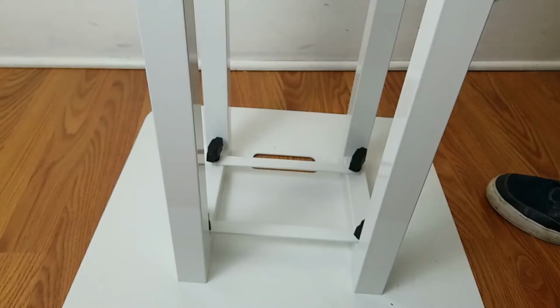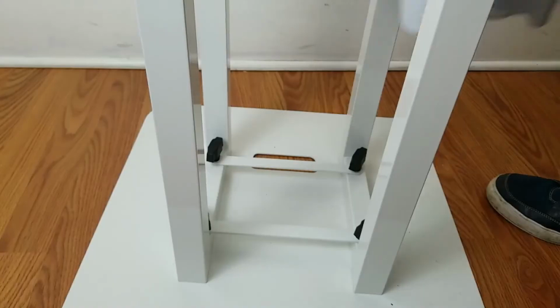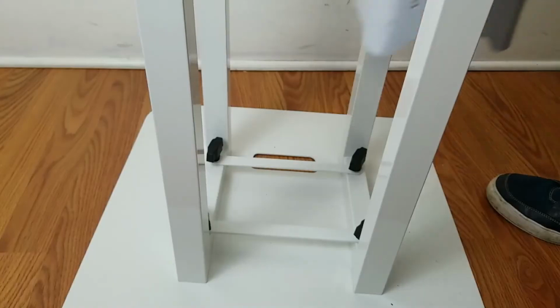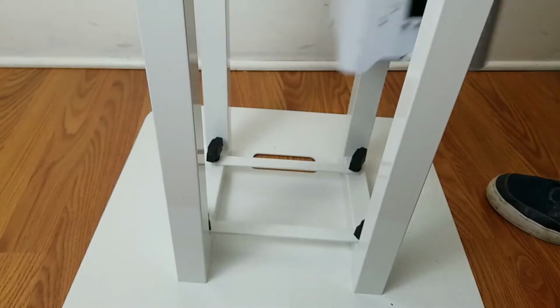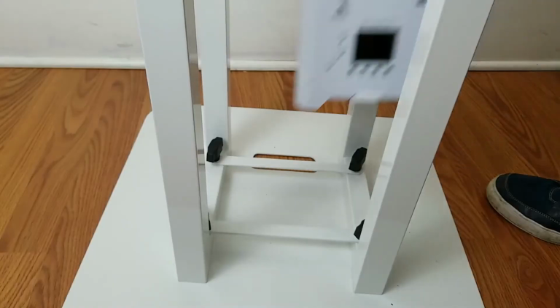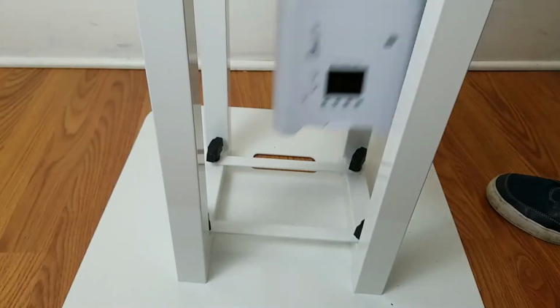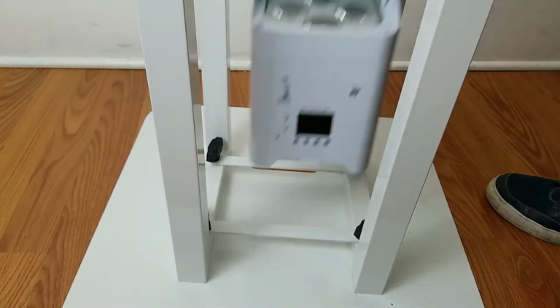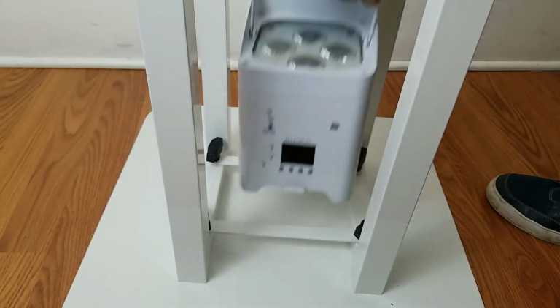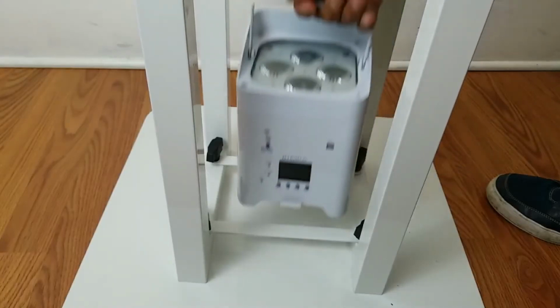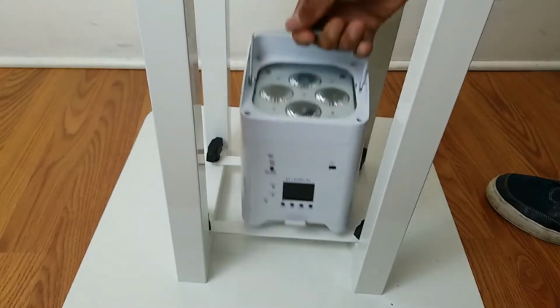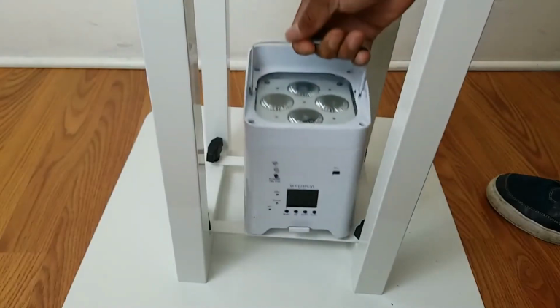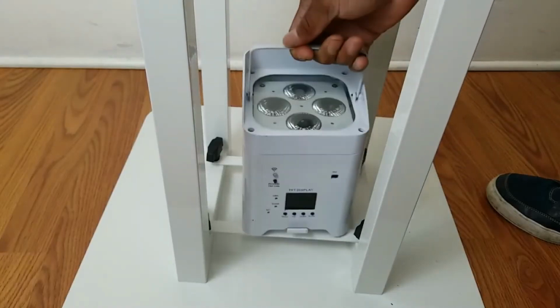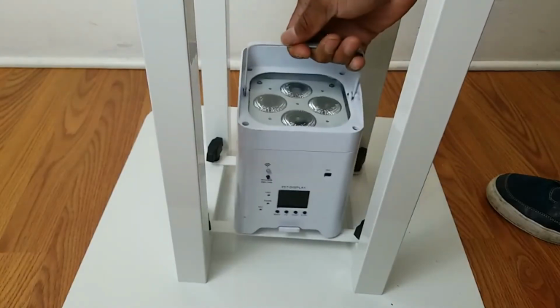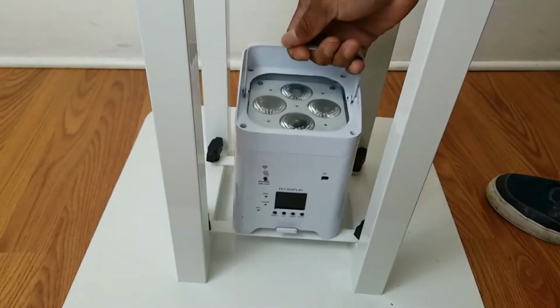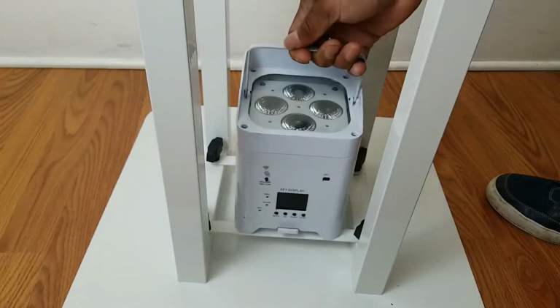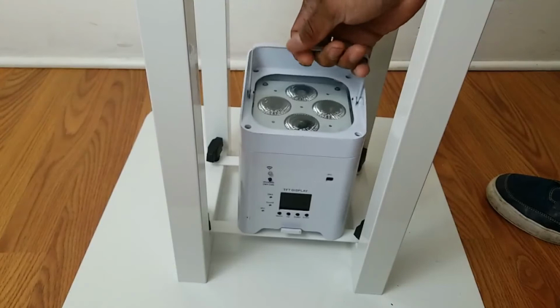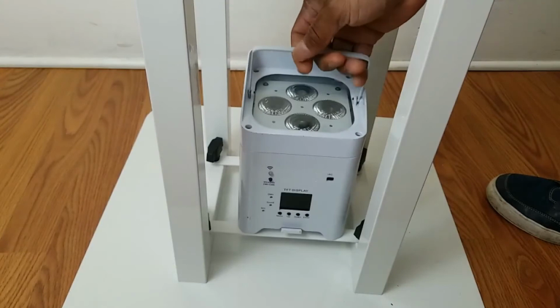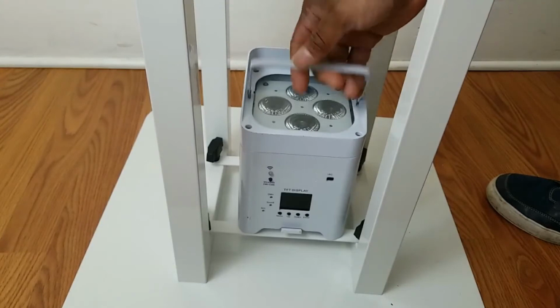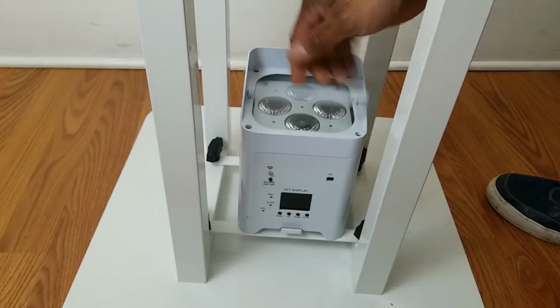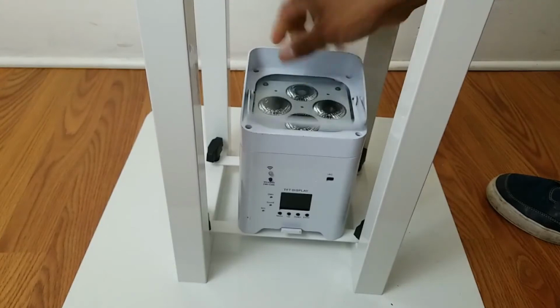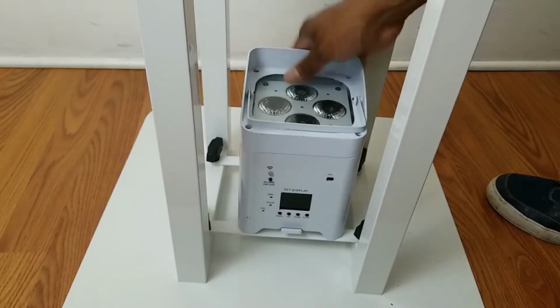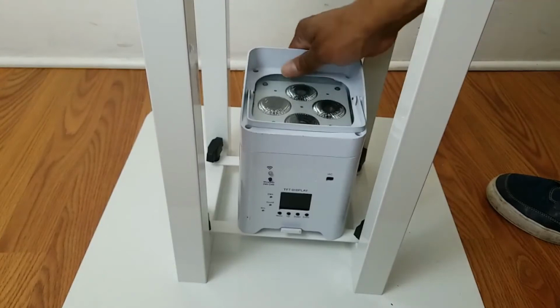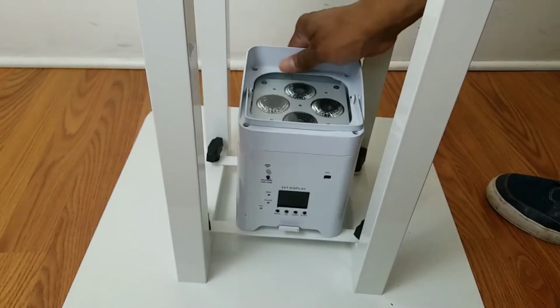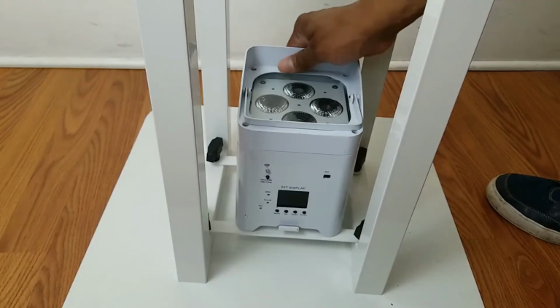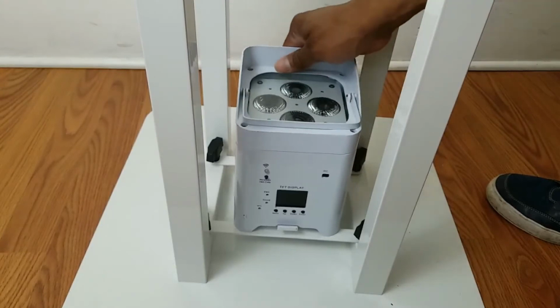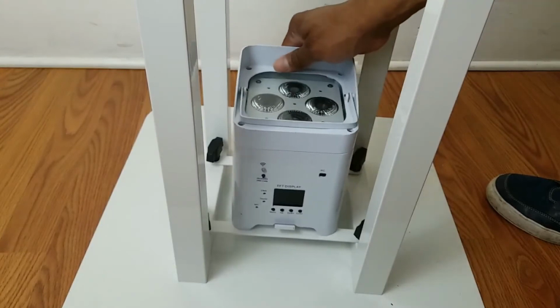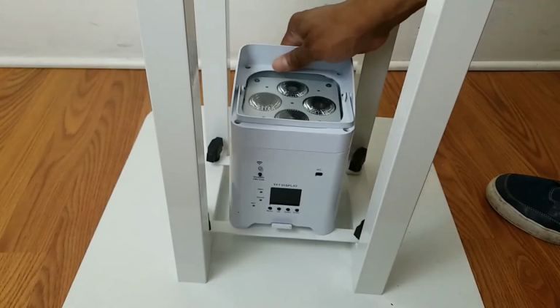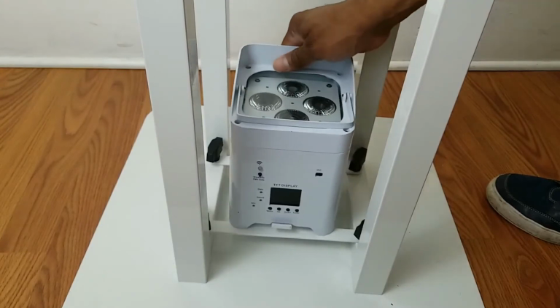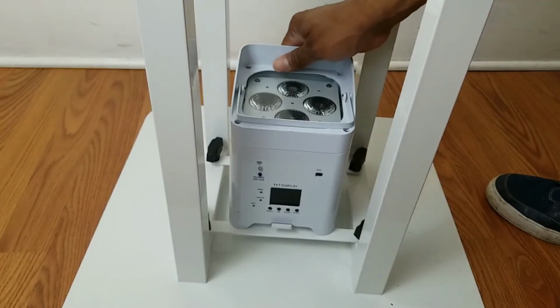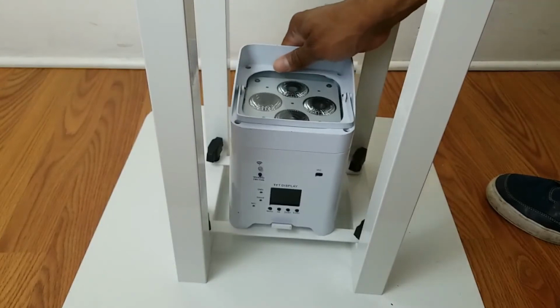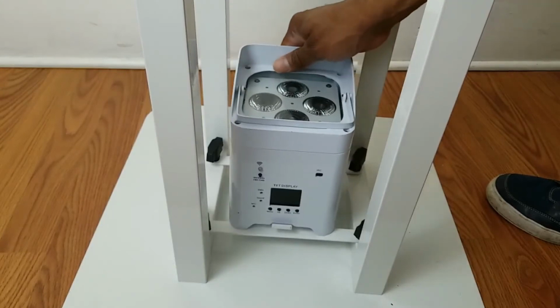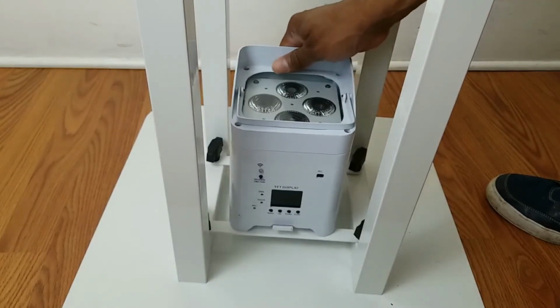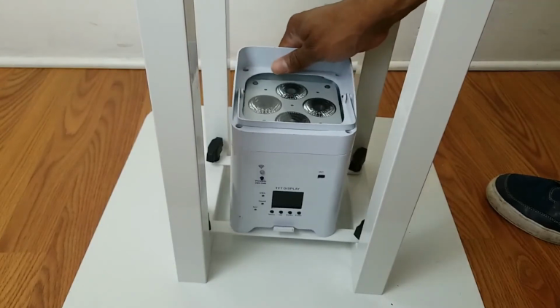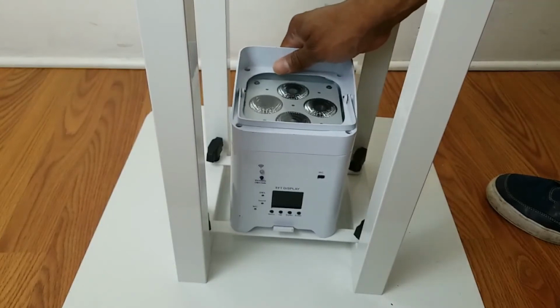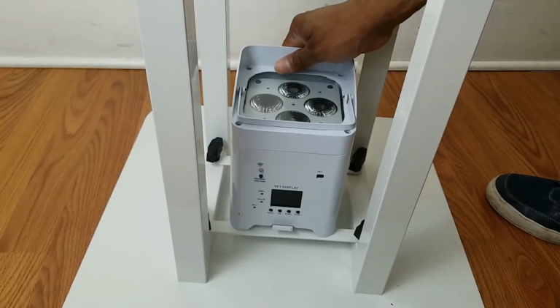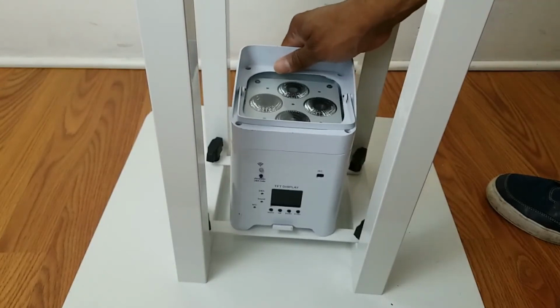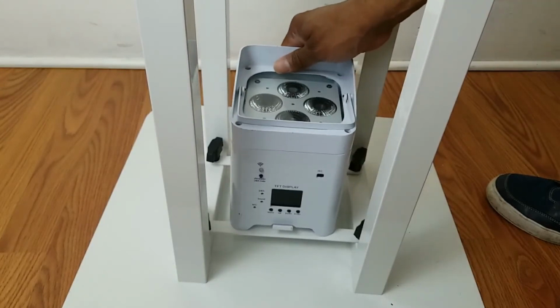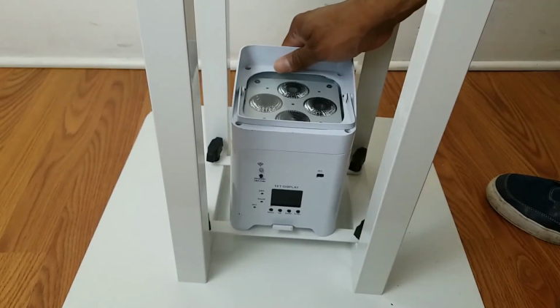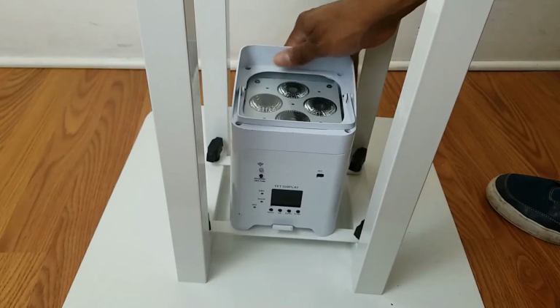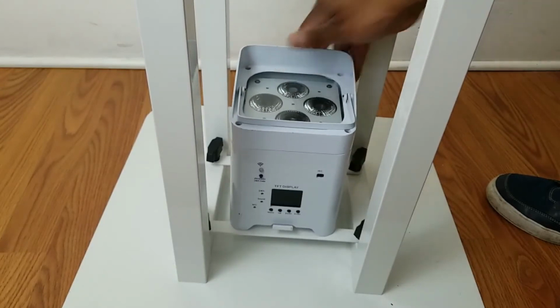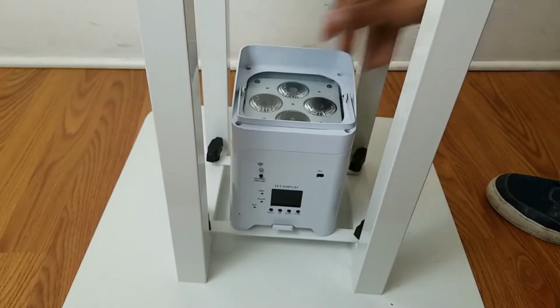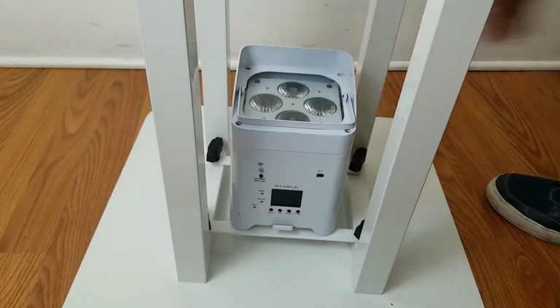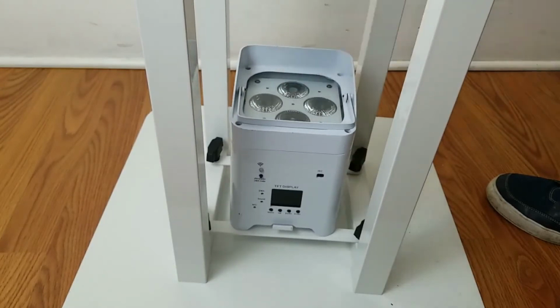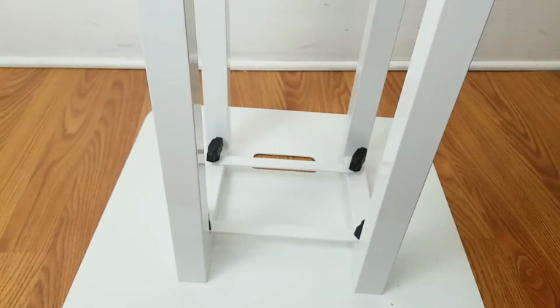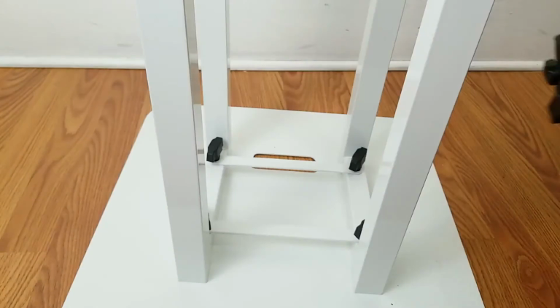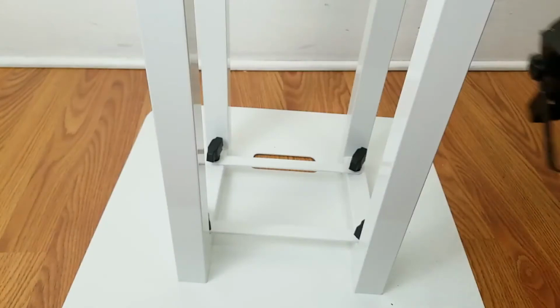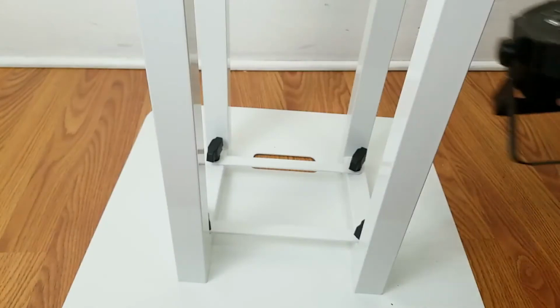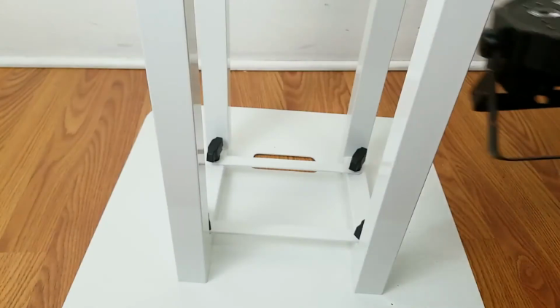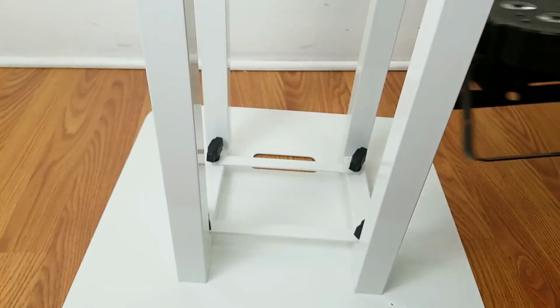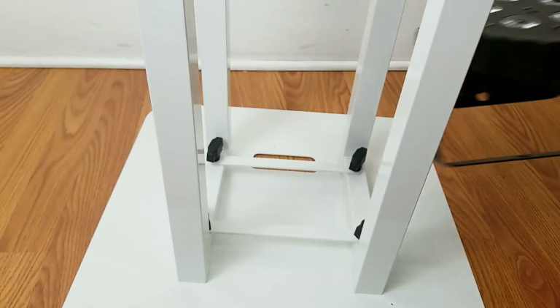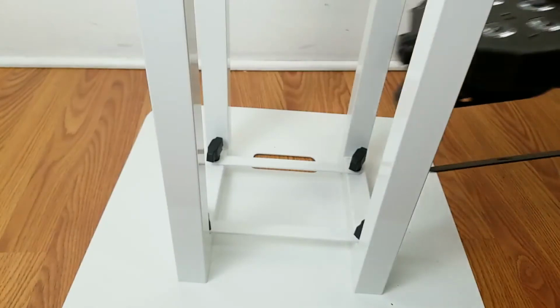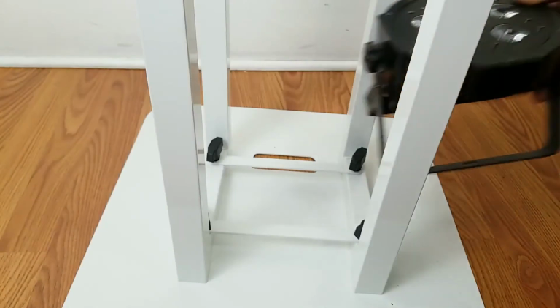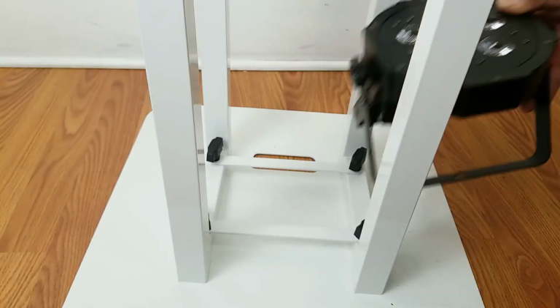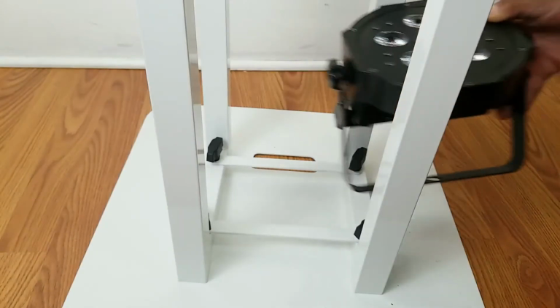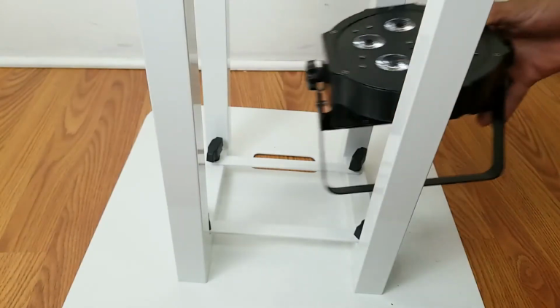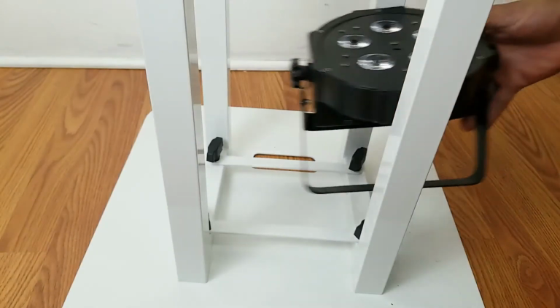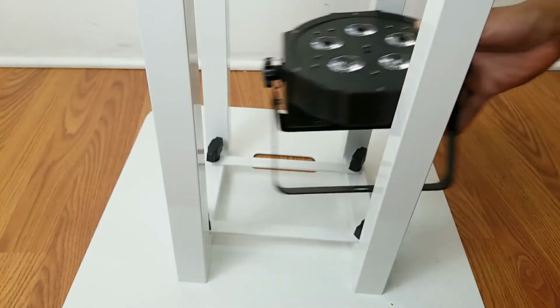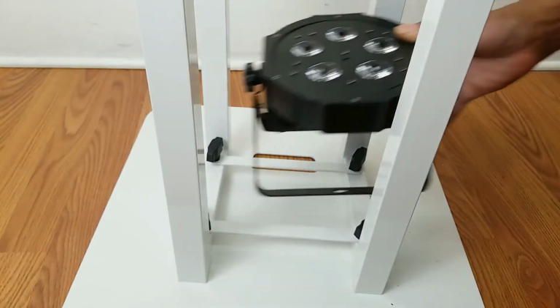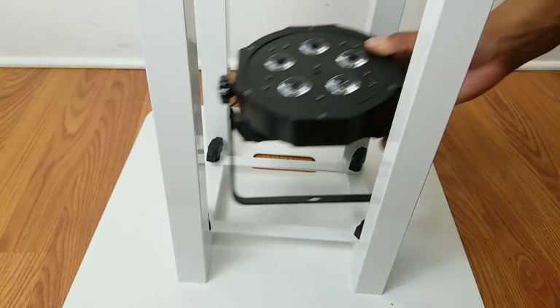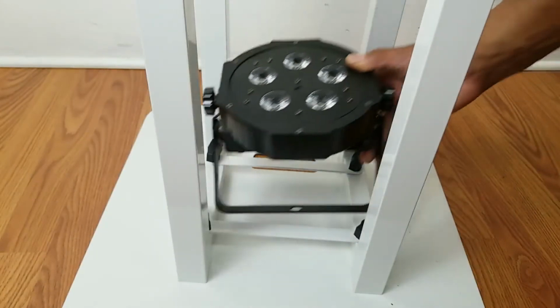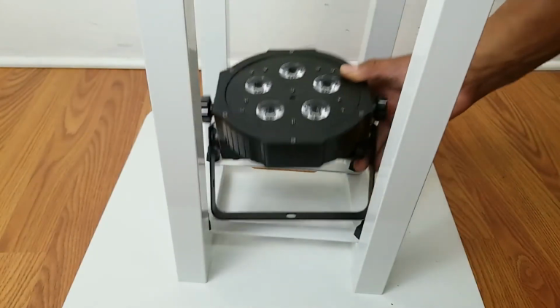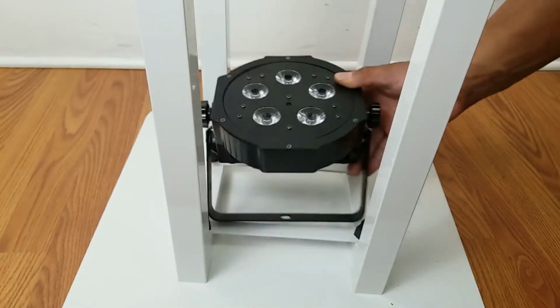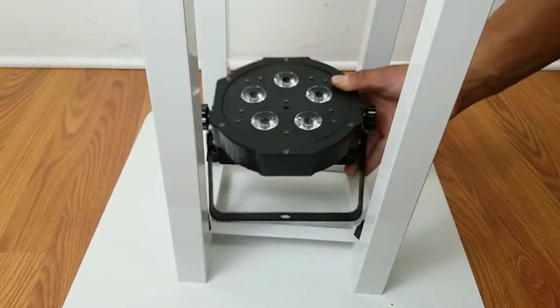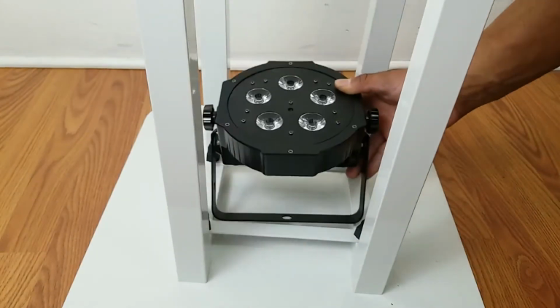You can also place any number of up lights on the bottom plate to give you that professional aesthetic for your setup.